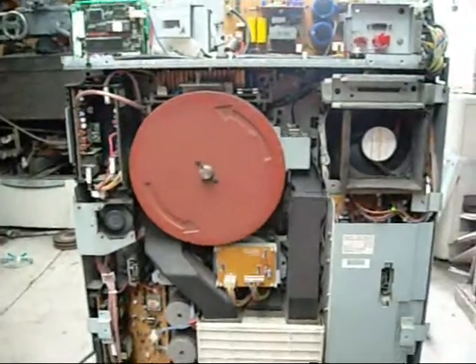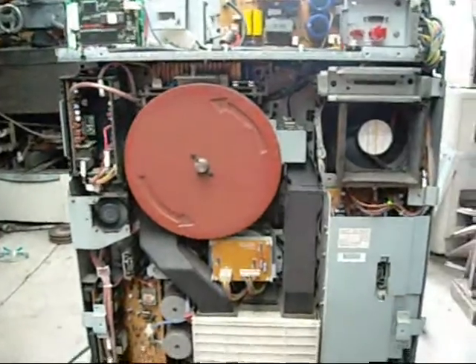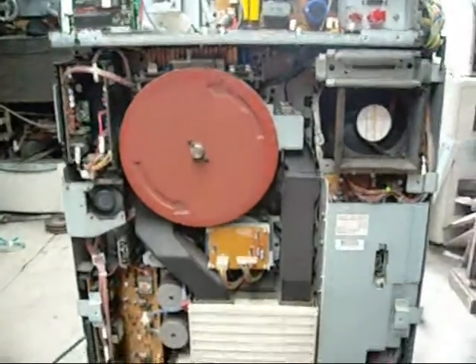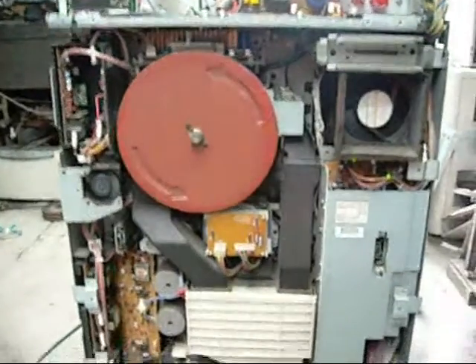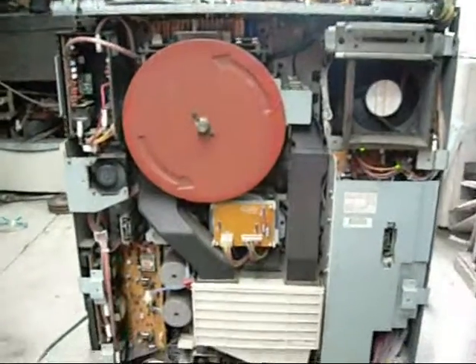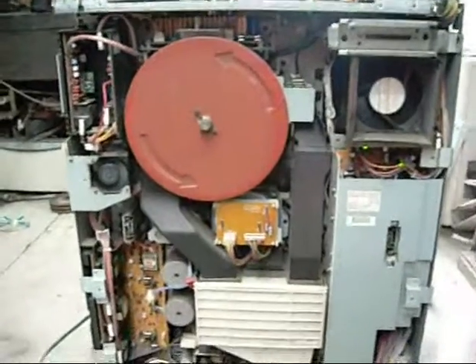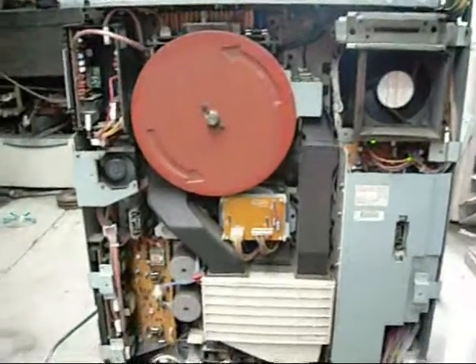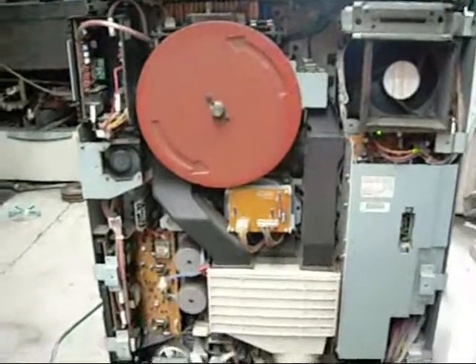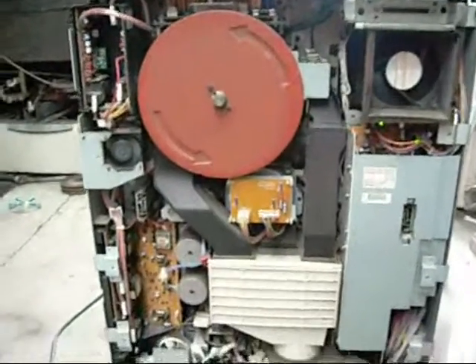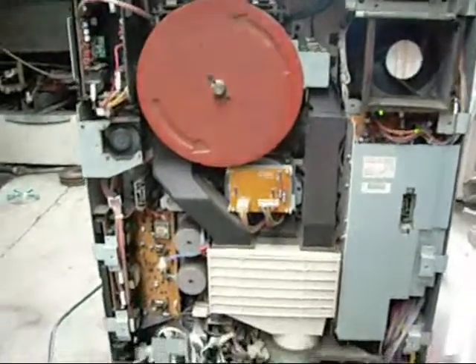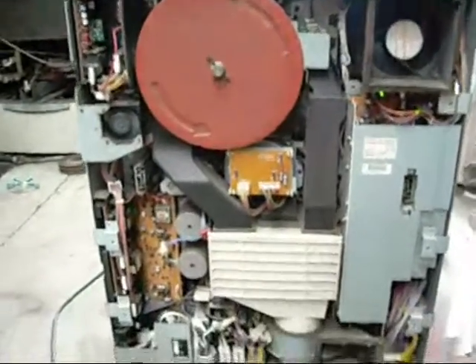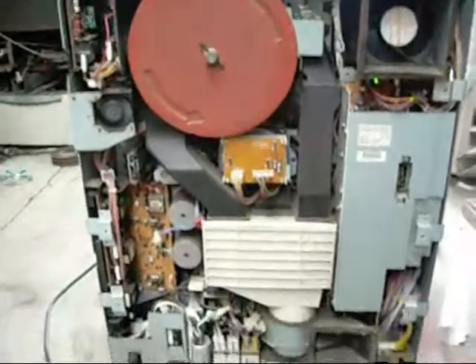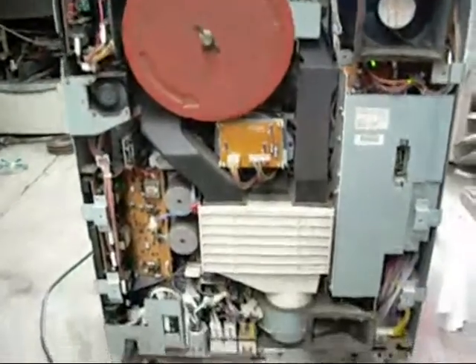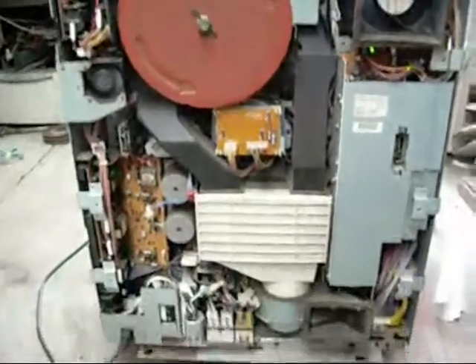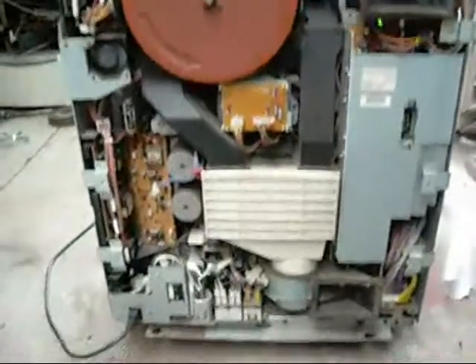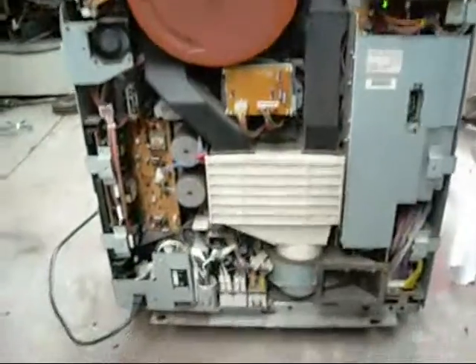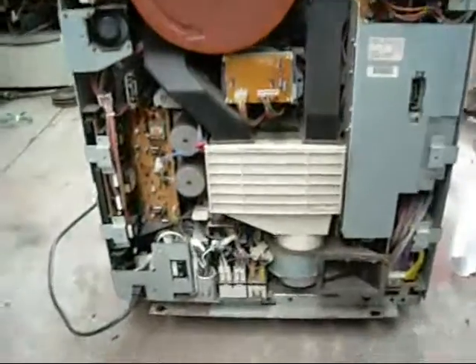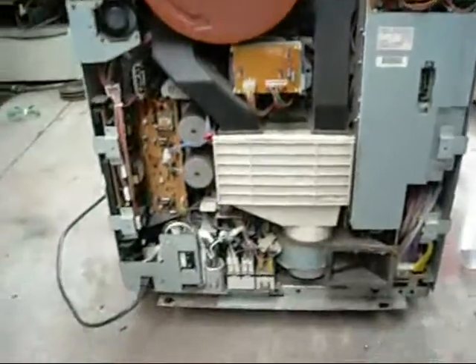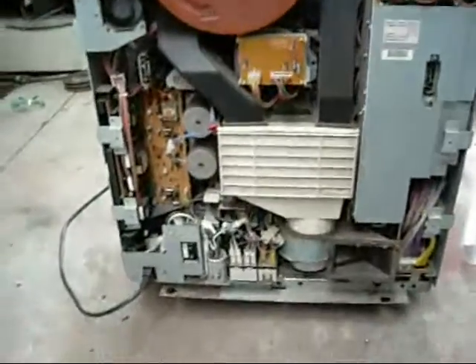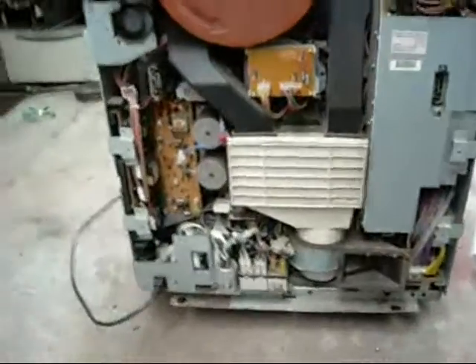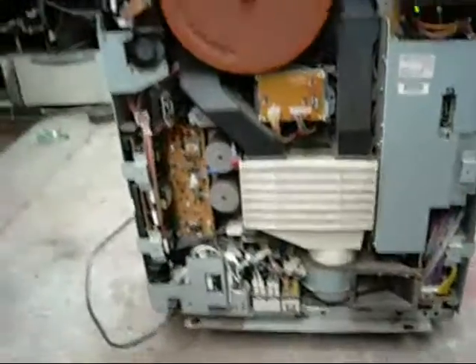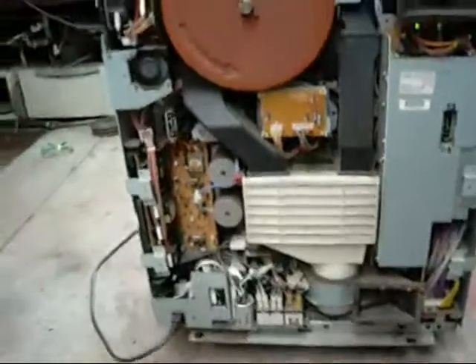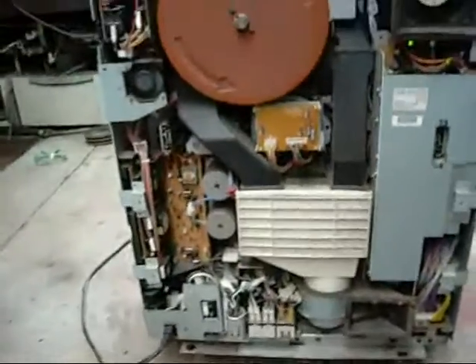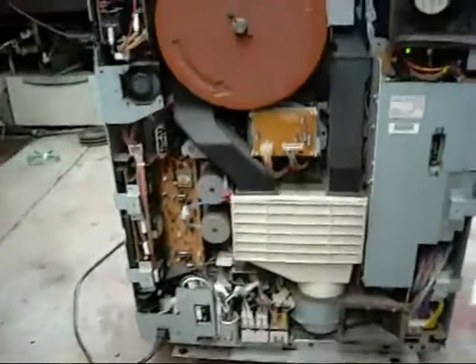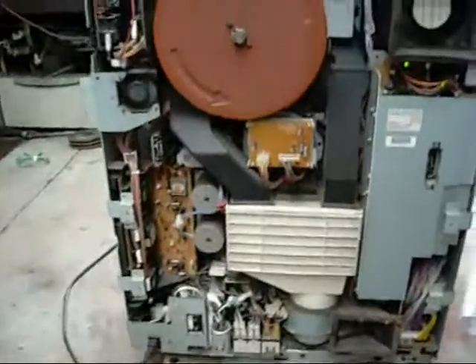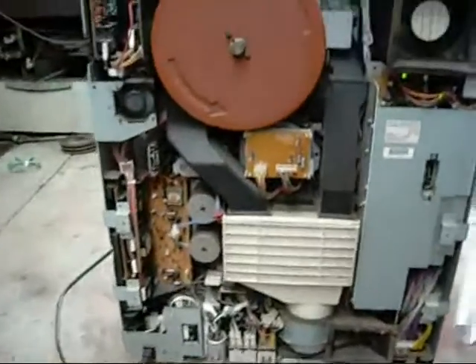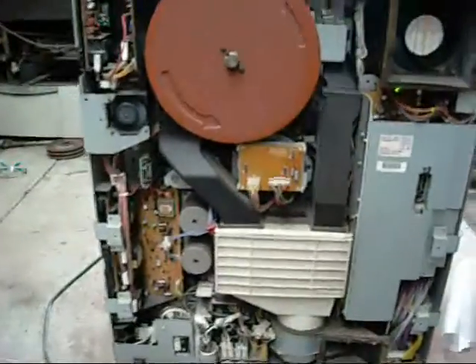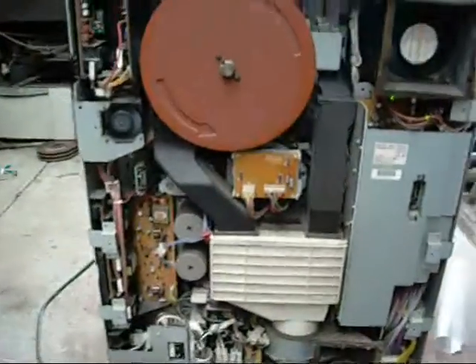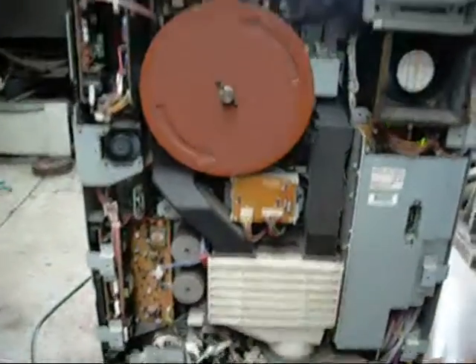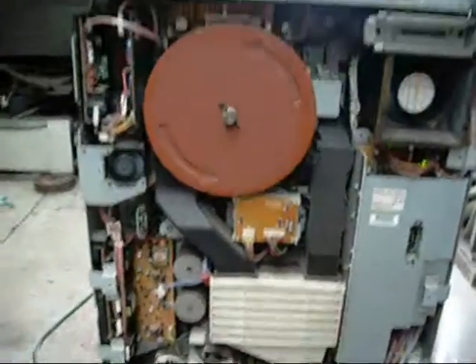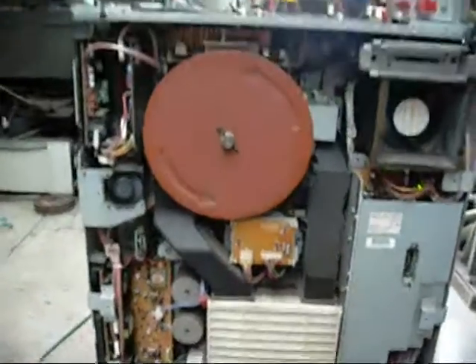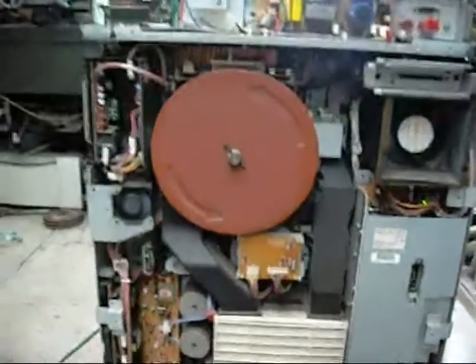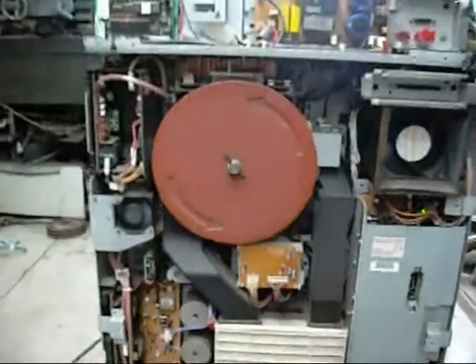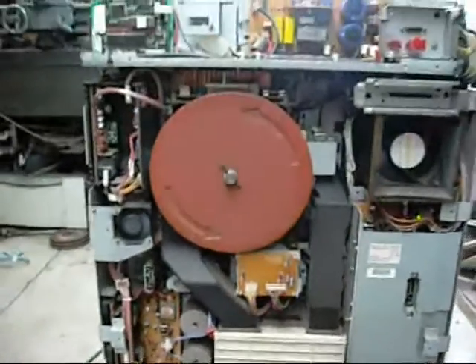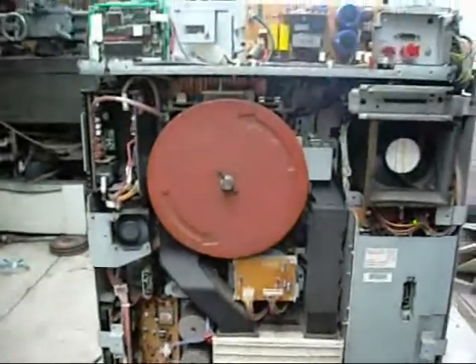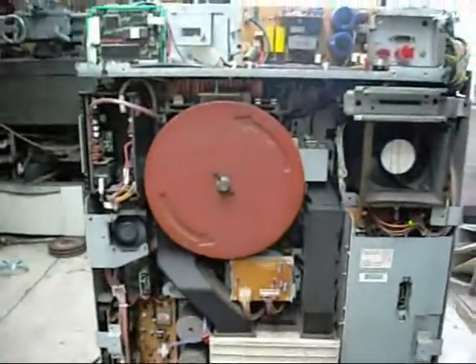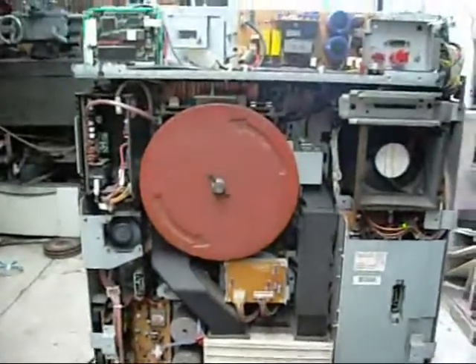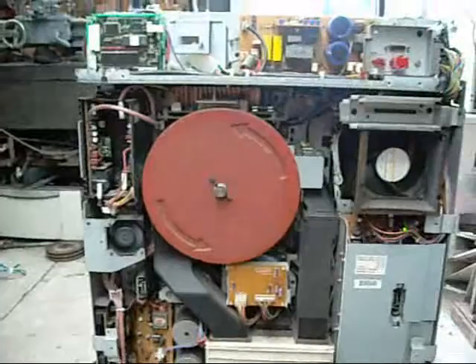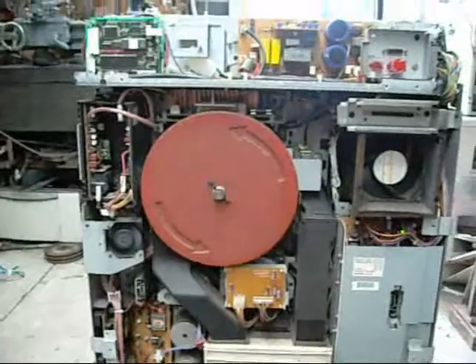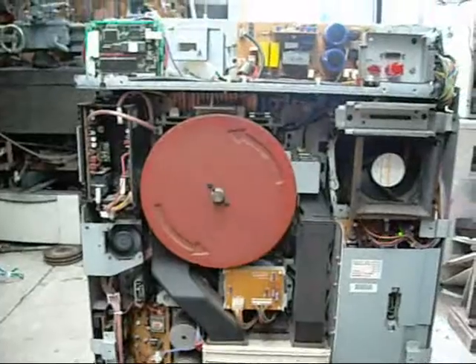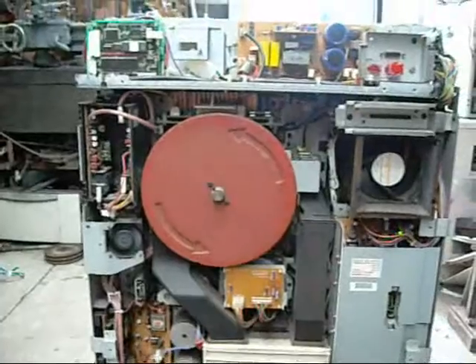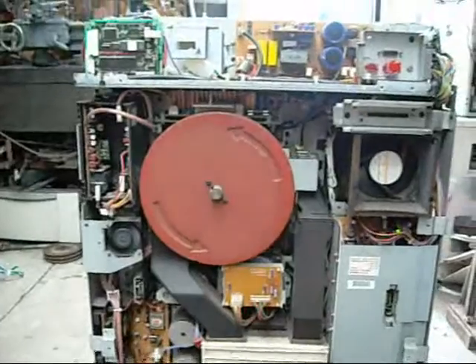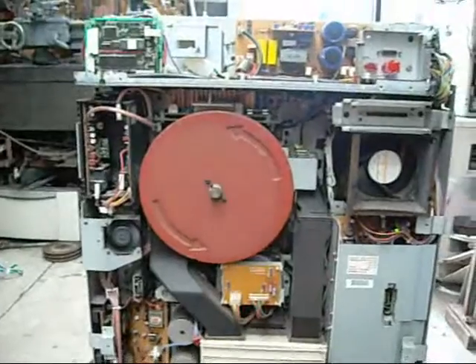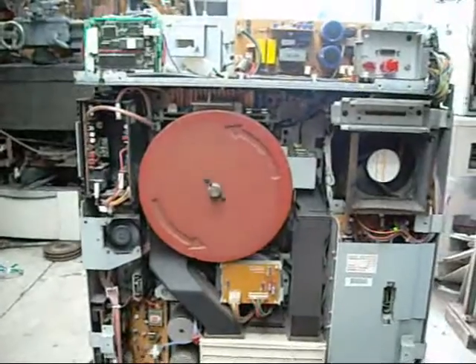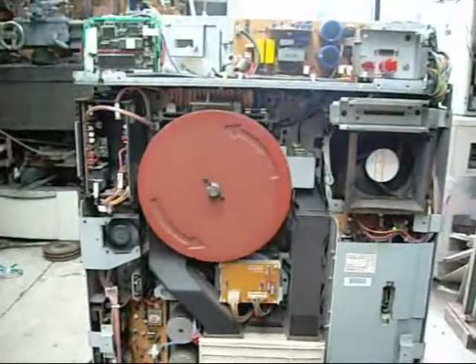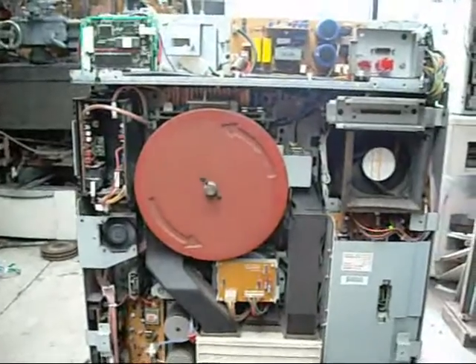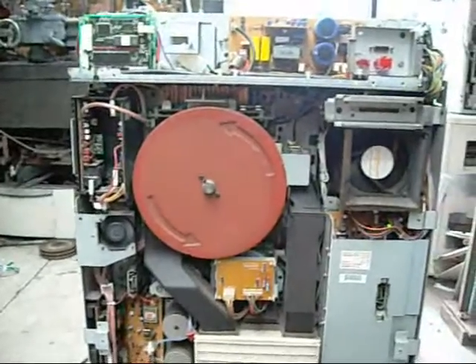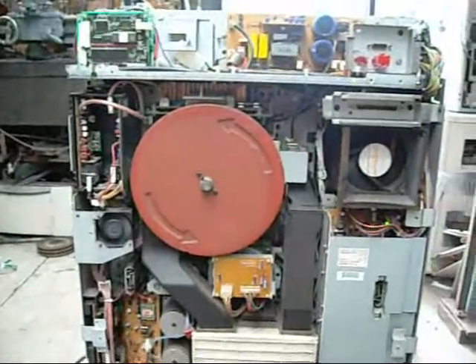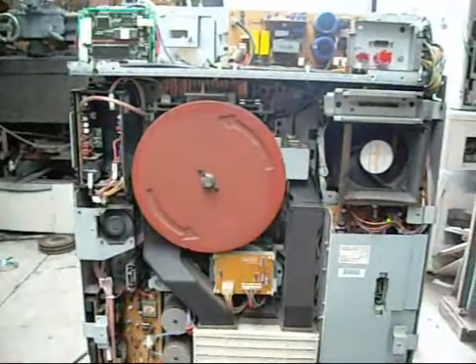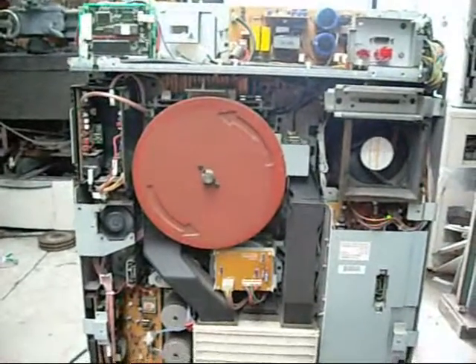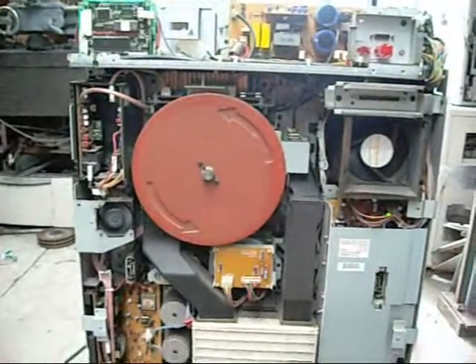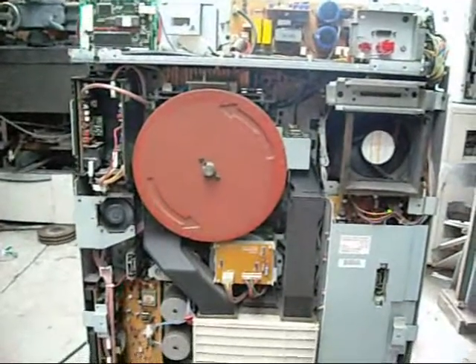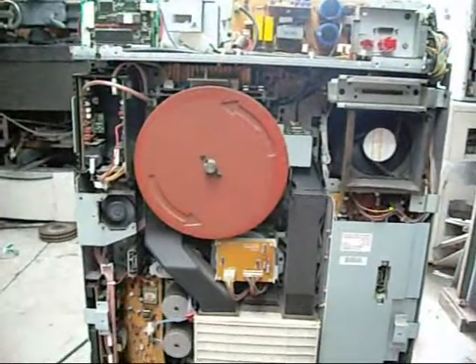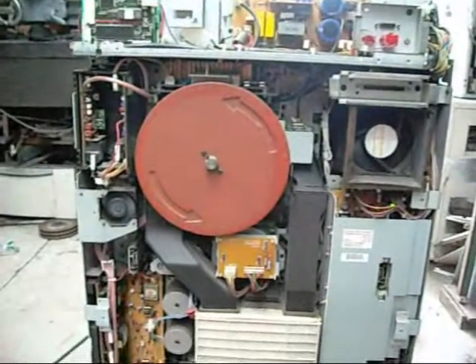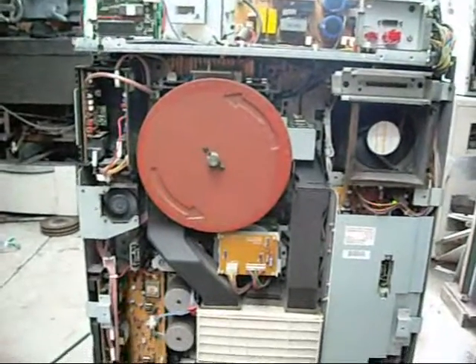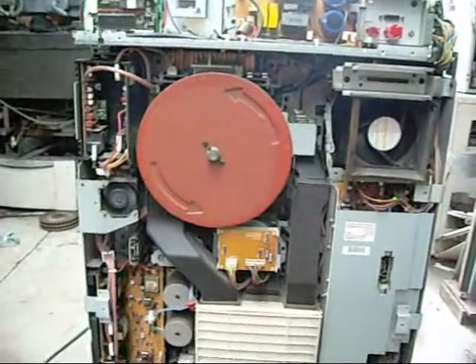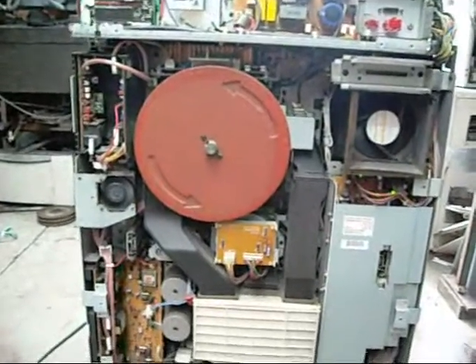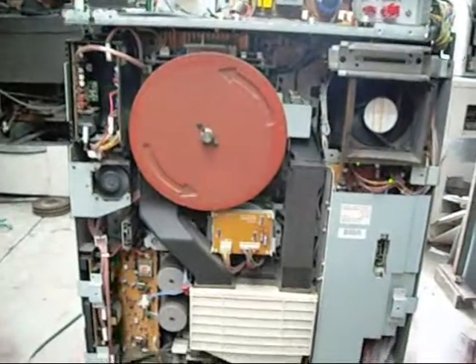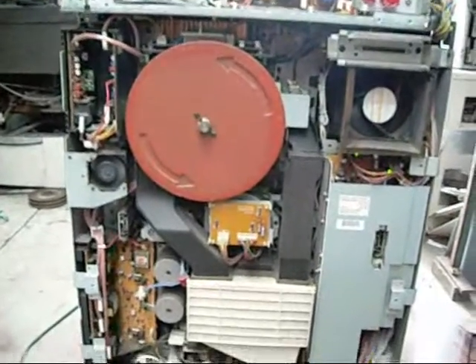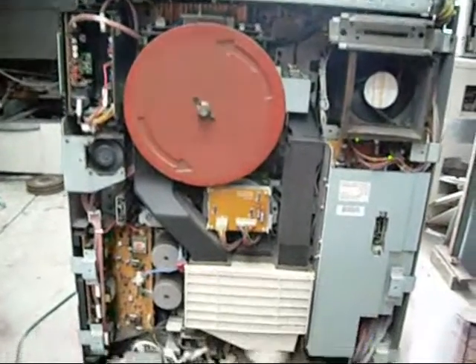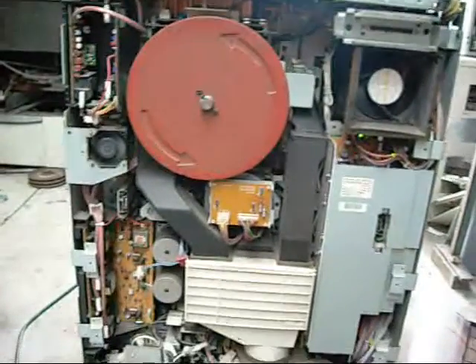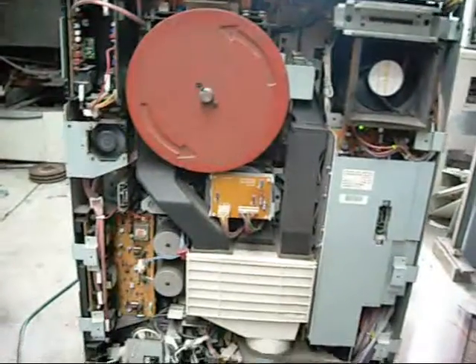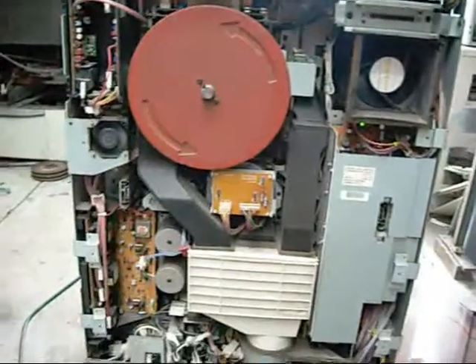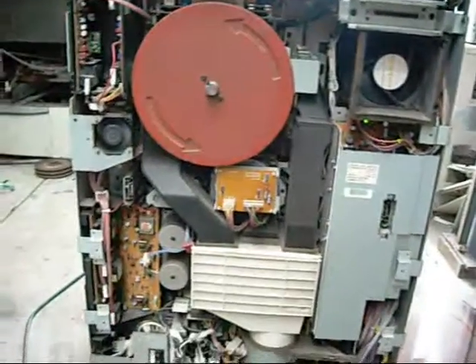I've got most of the covers off this thing. I'm going to let it warm up and attempt to demonstrate how some of these systems work.